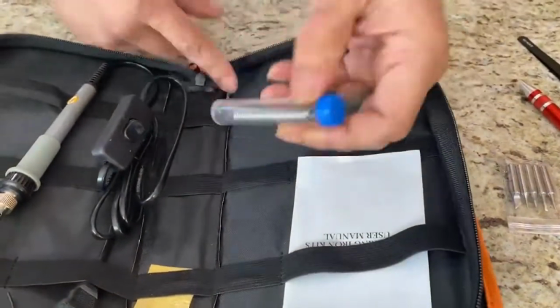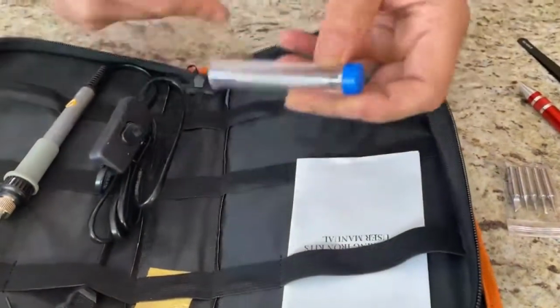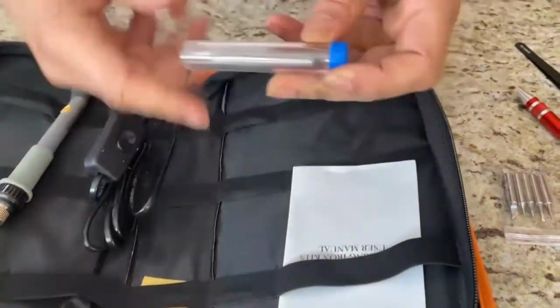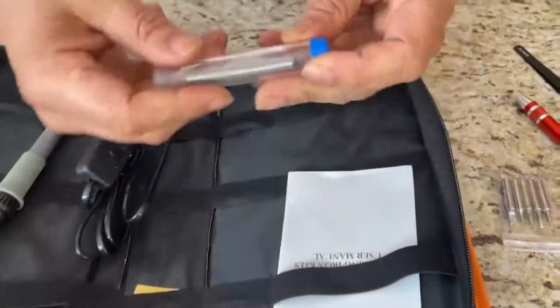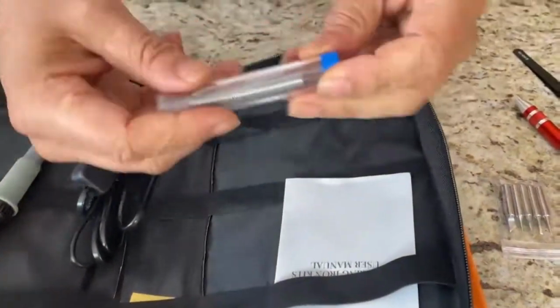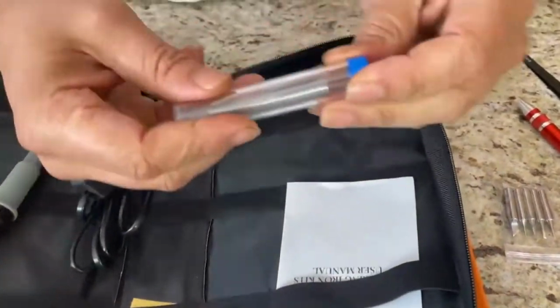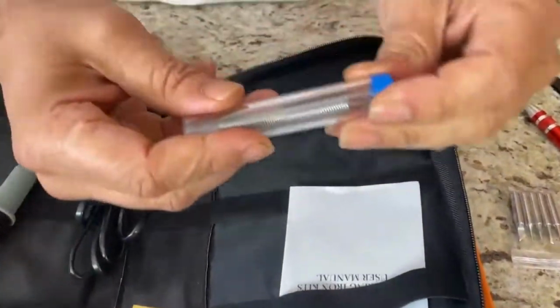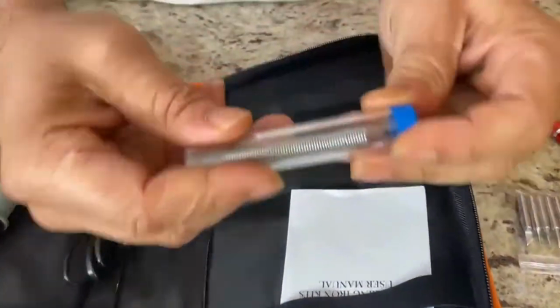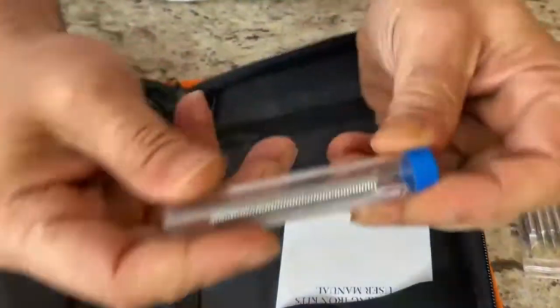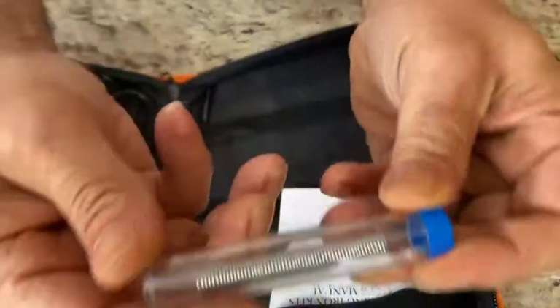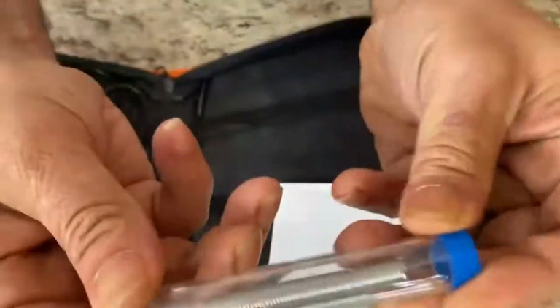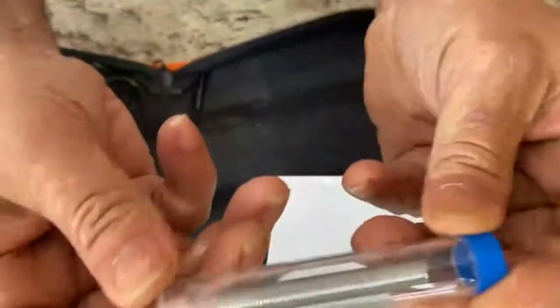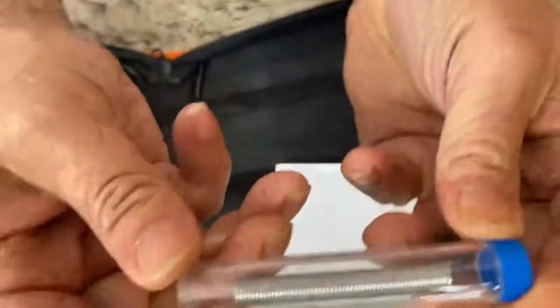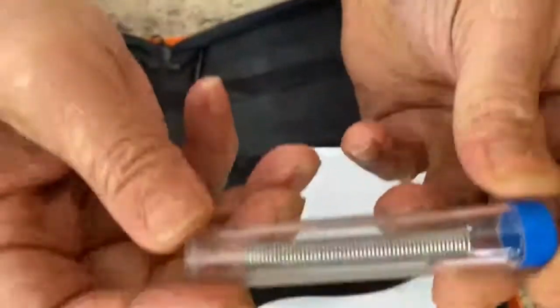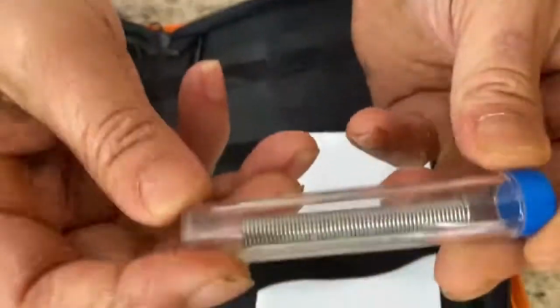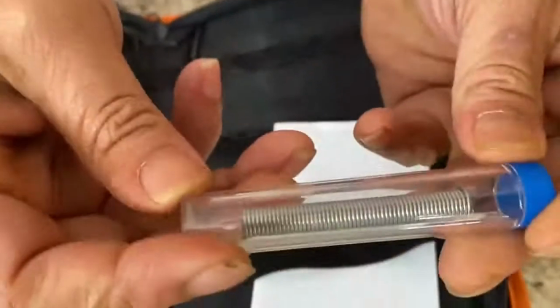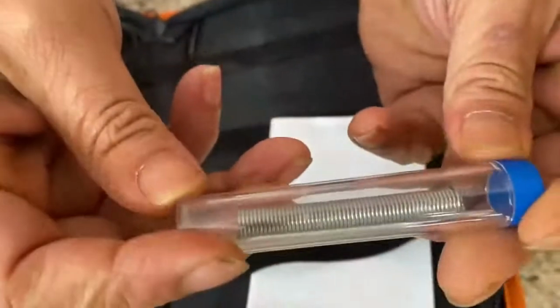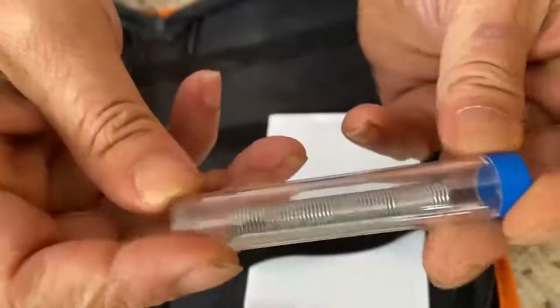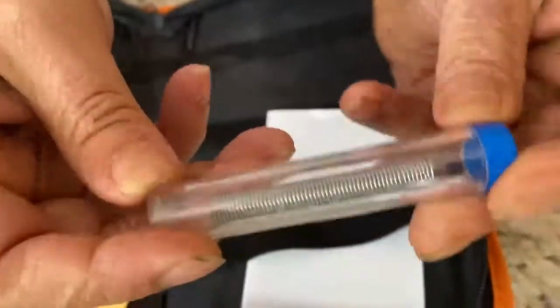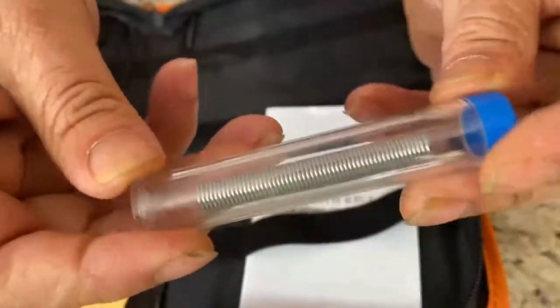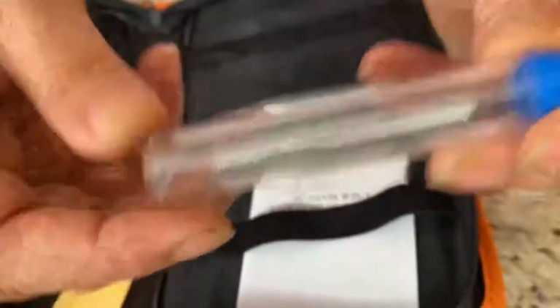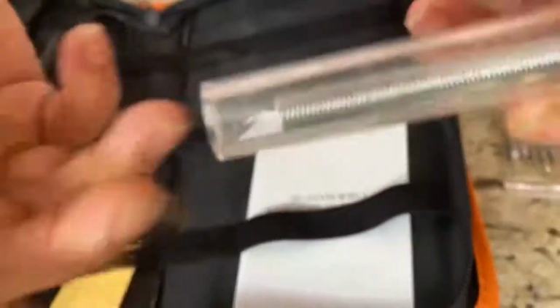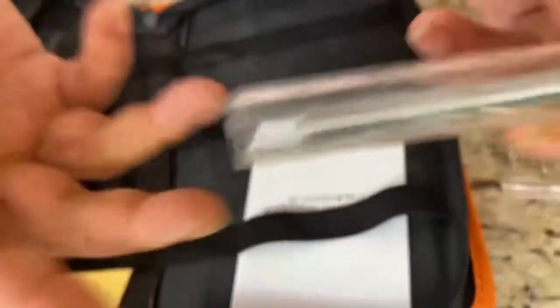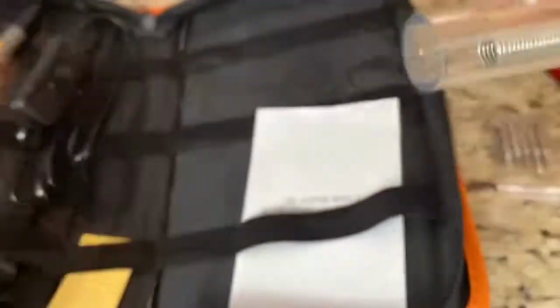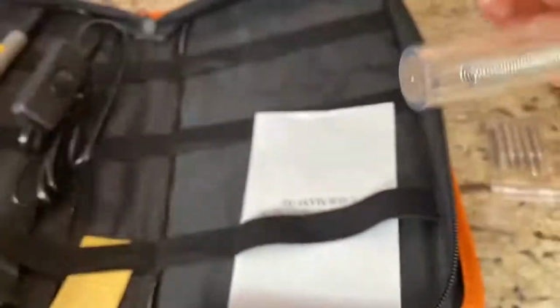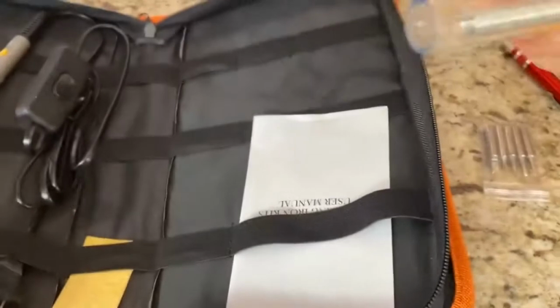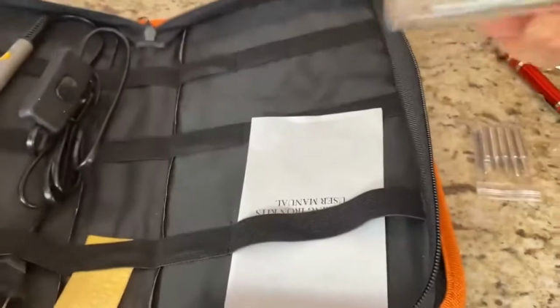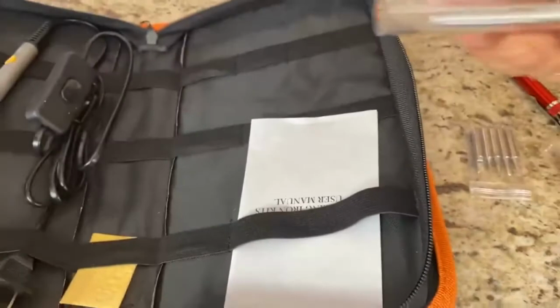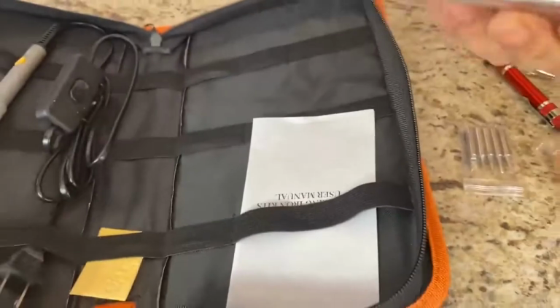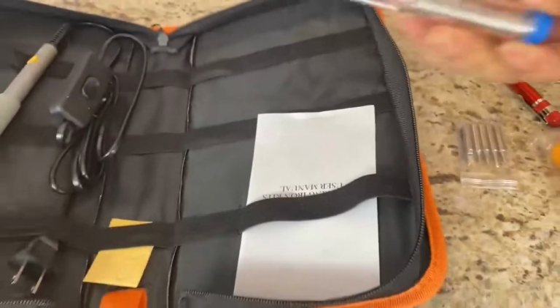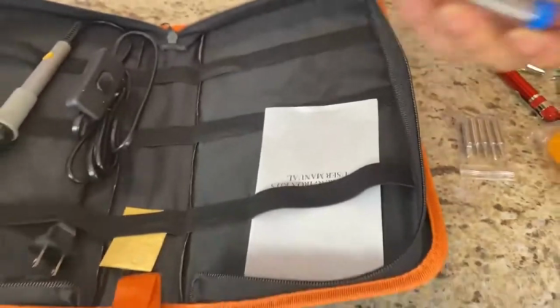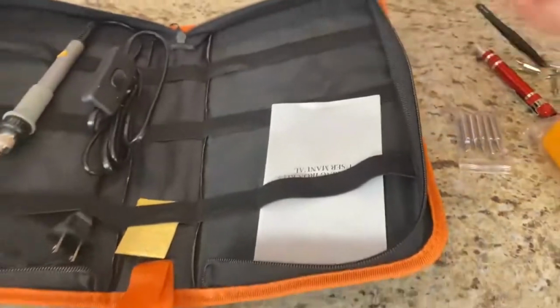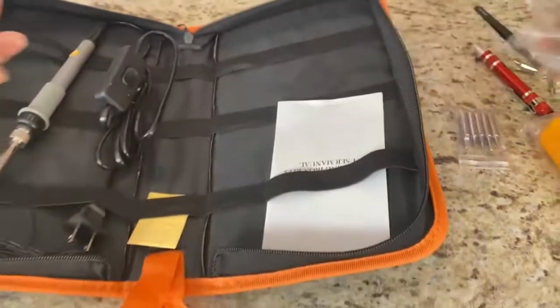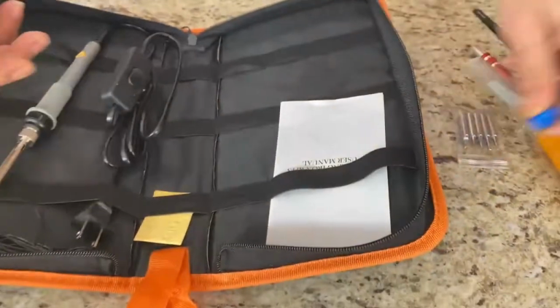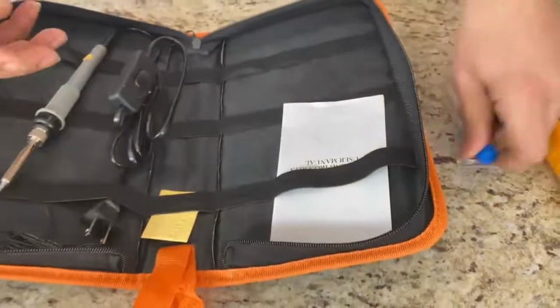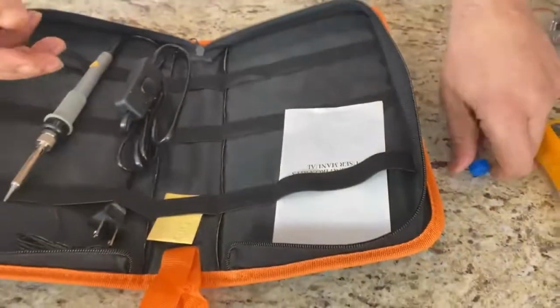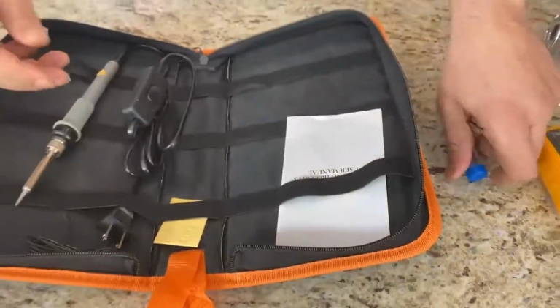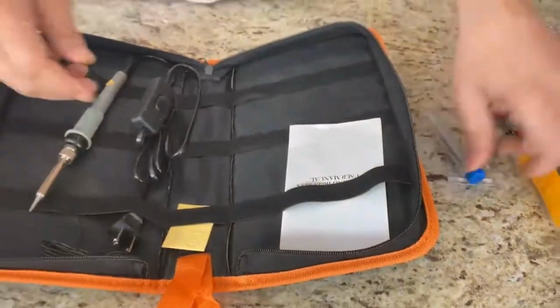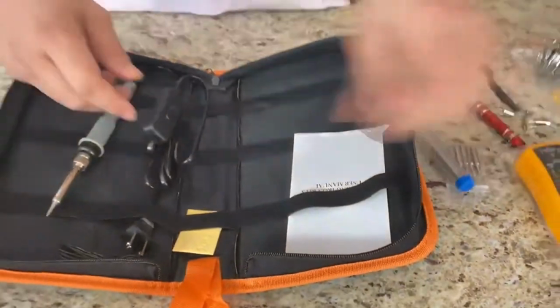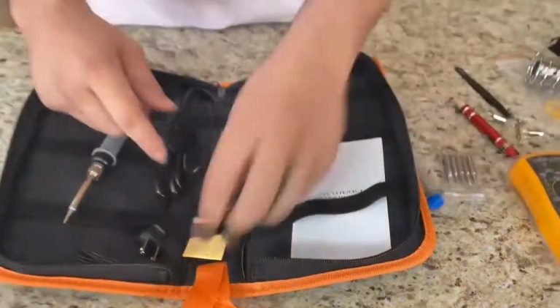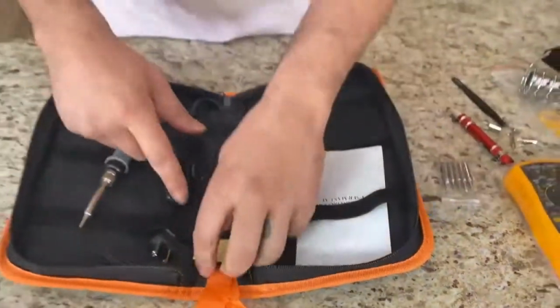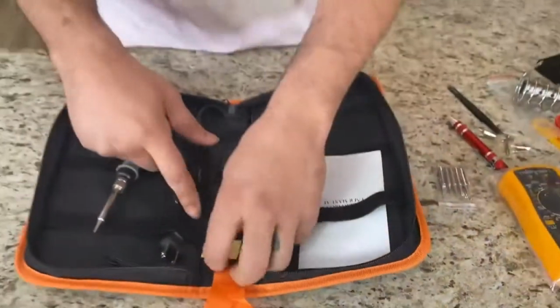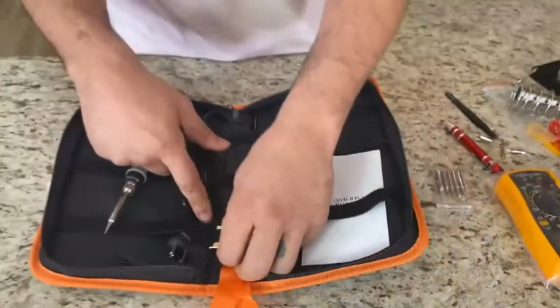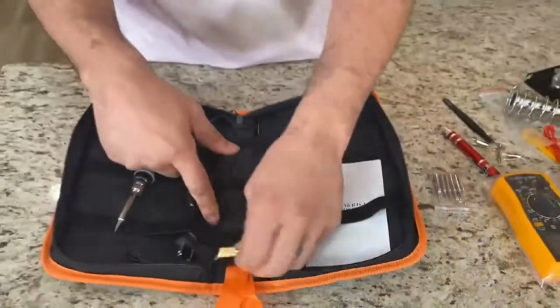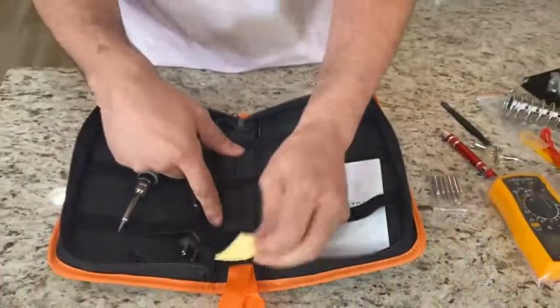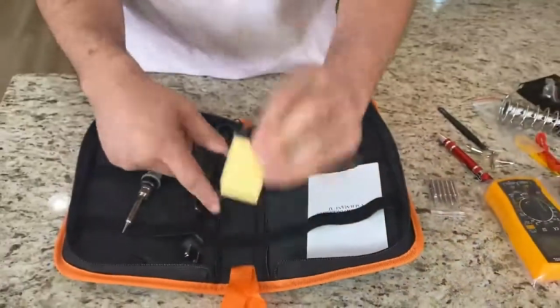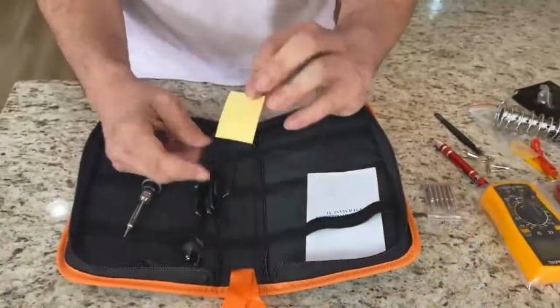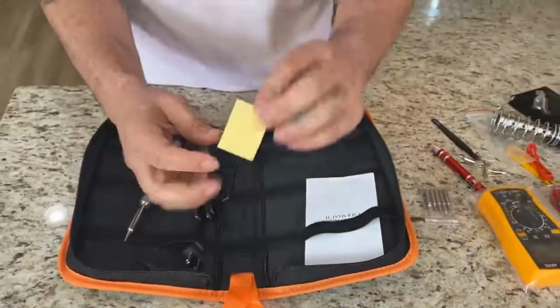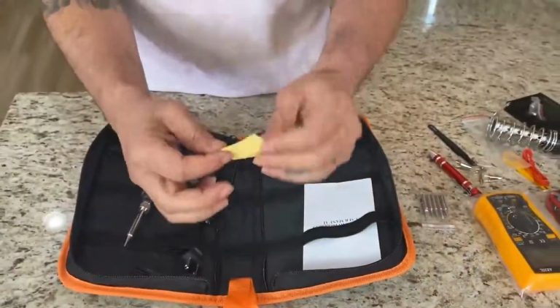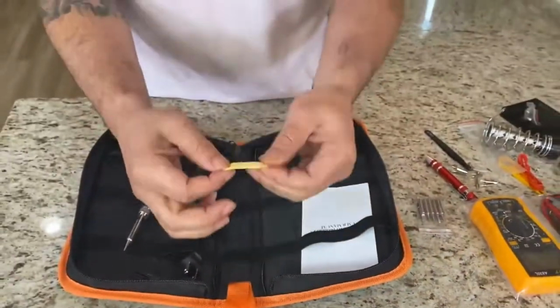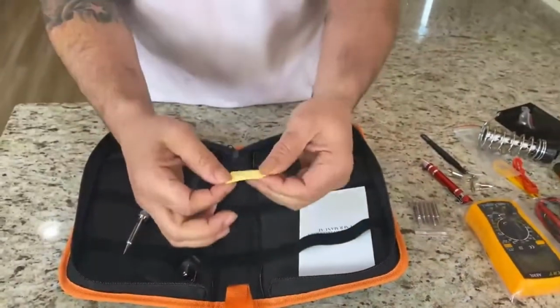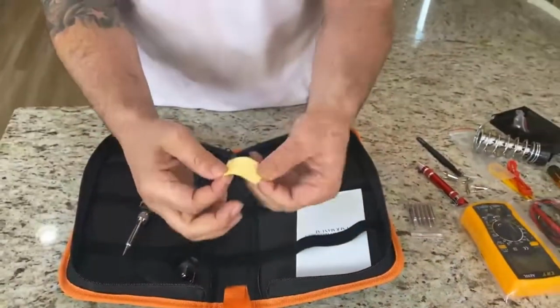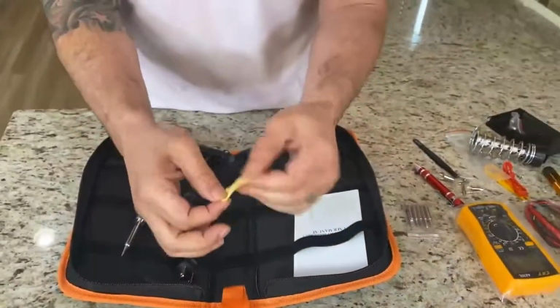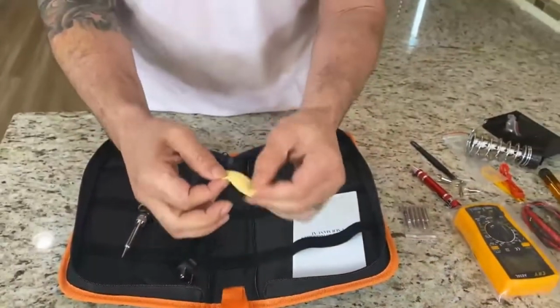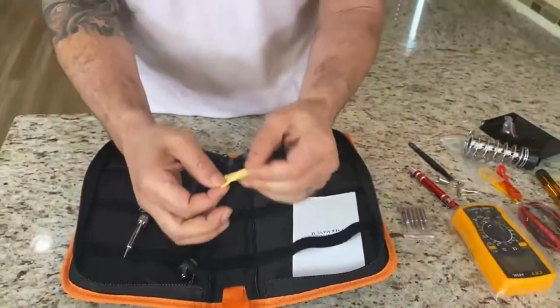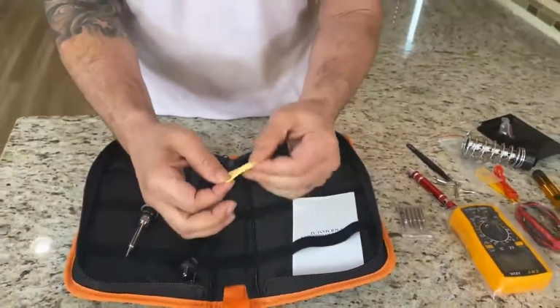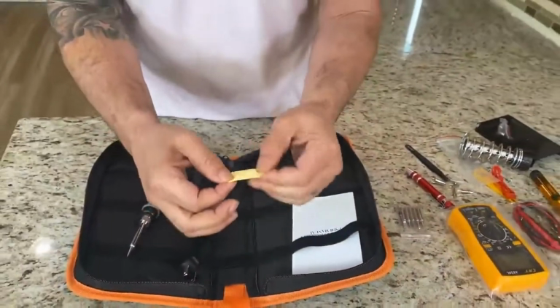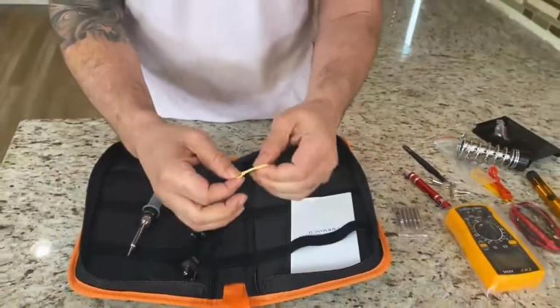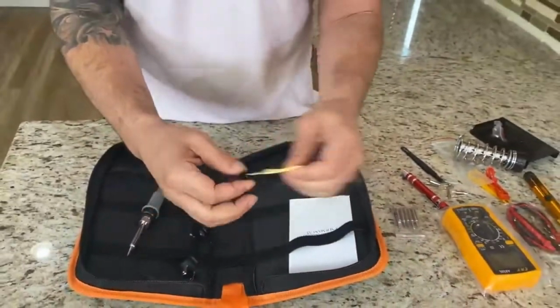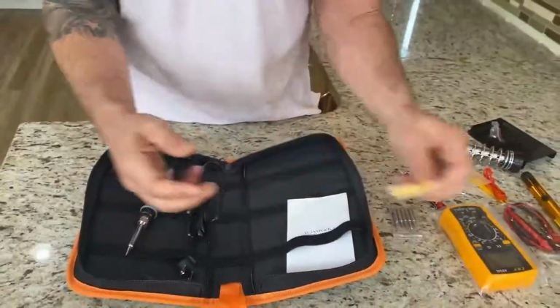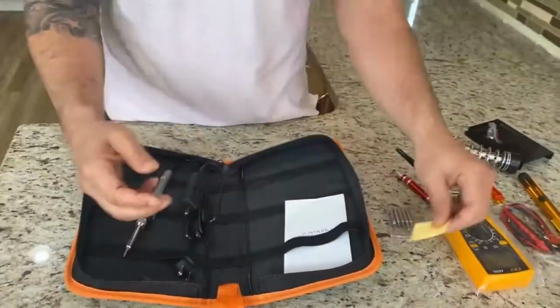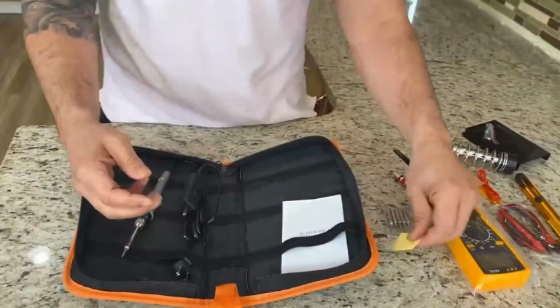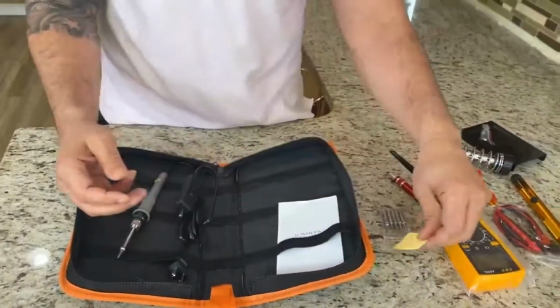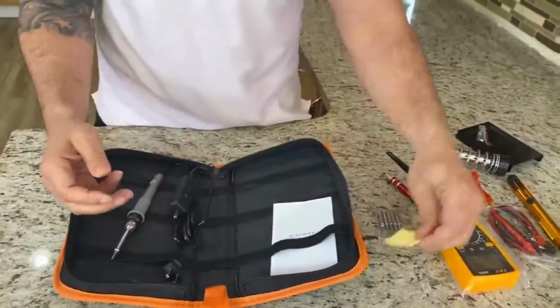Here you have a piece of iron you can use for any type of soldering, and a little sponge — whatever you use it for.